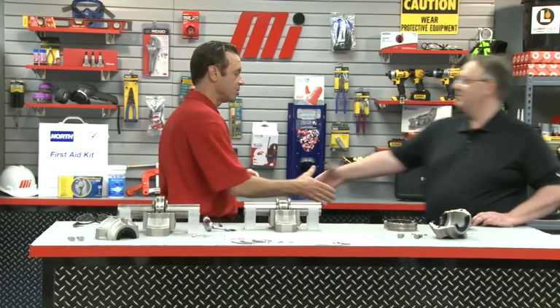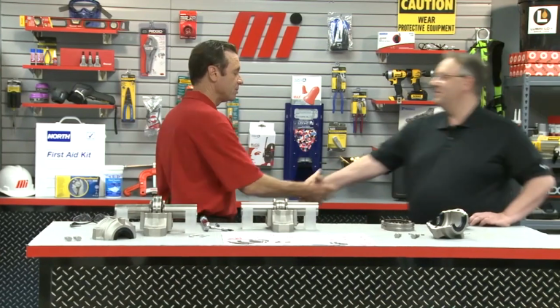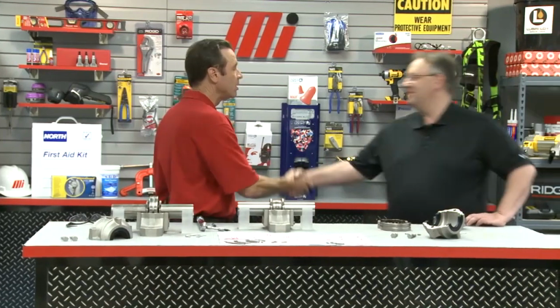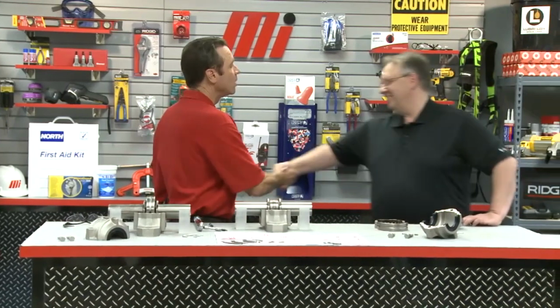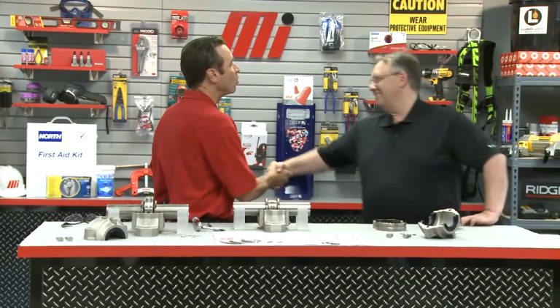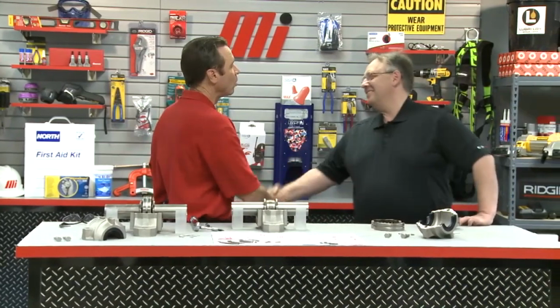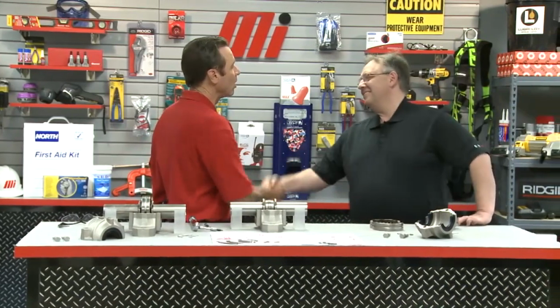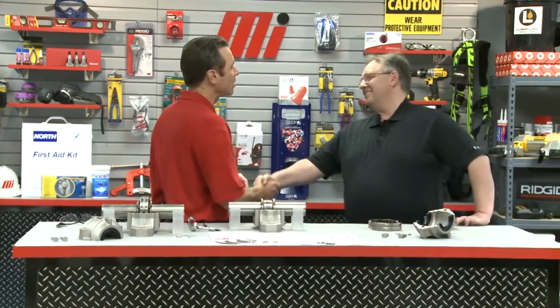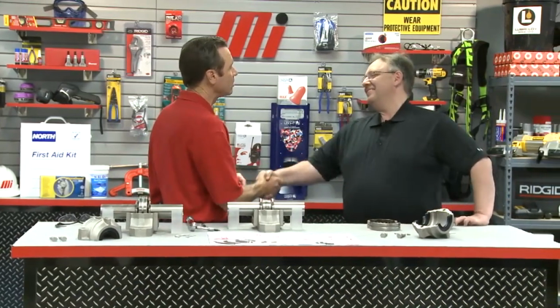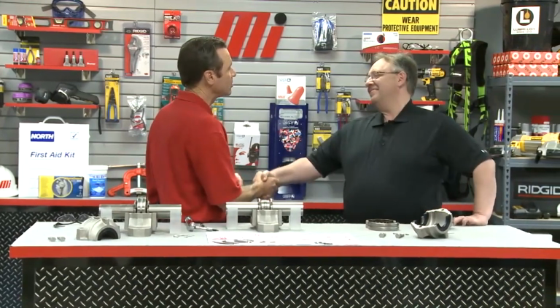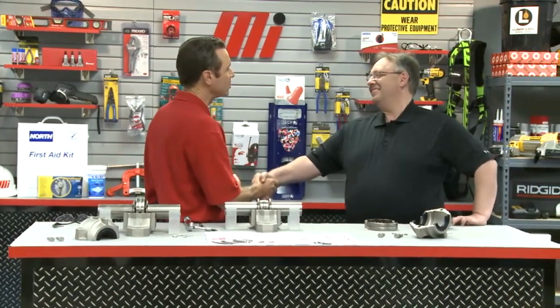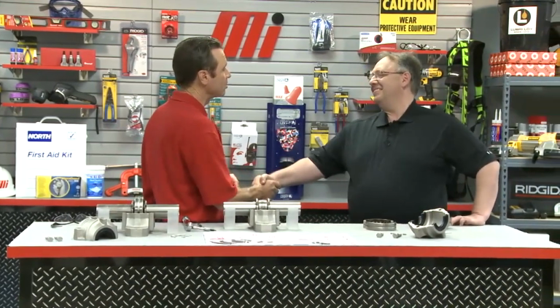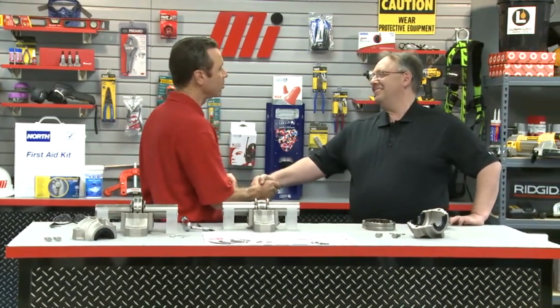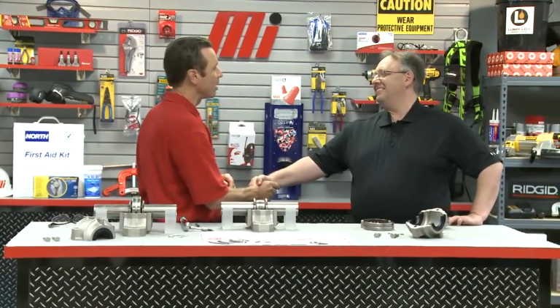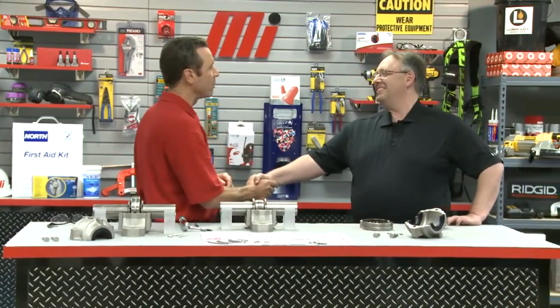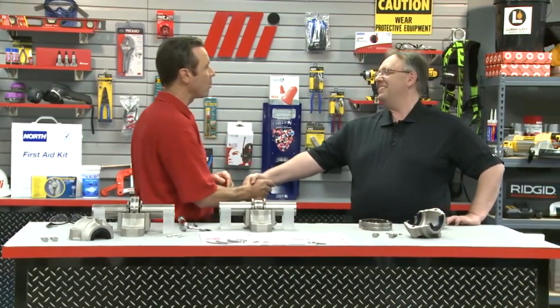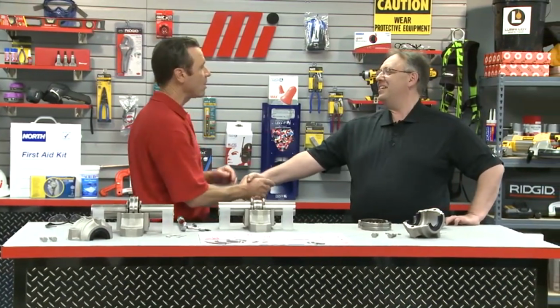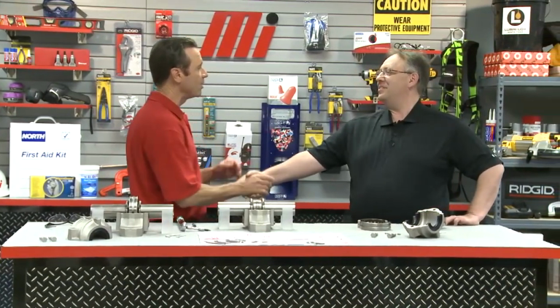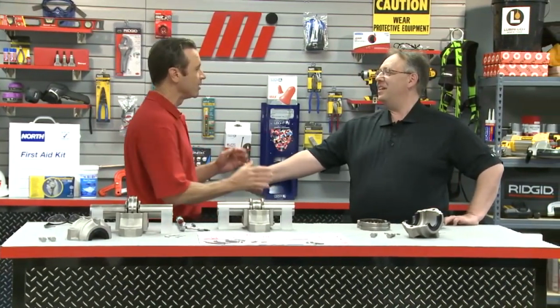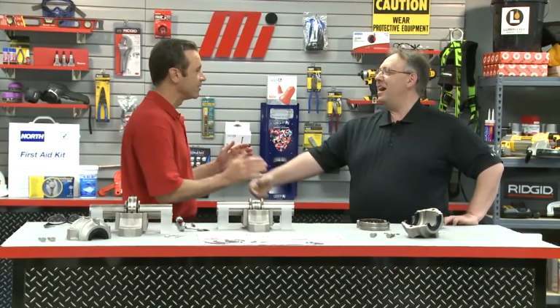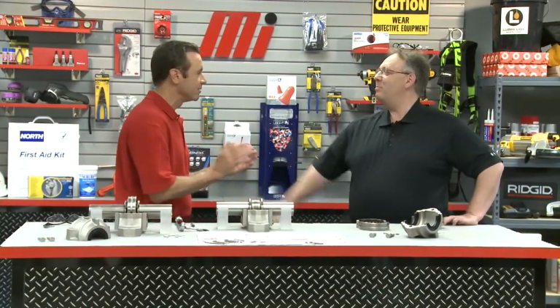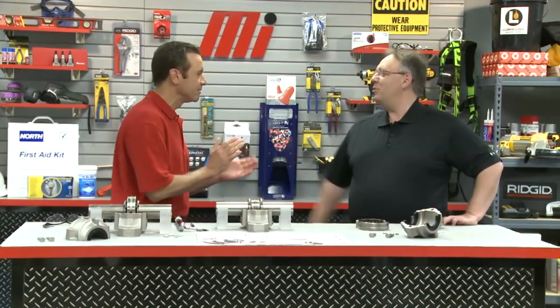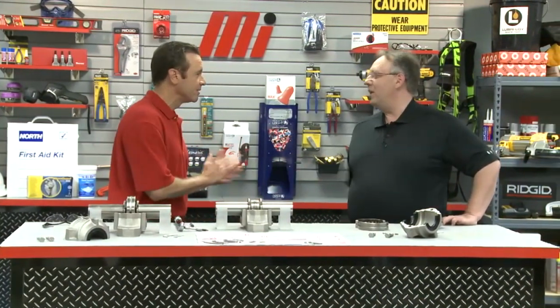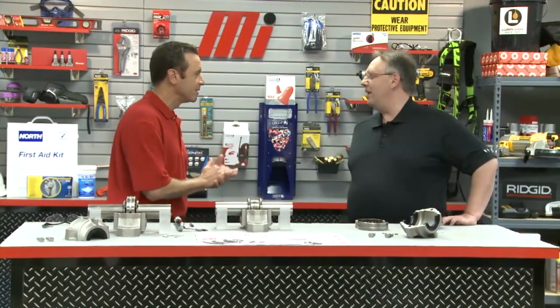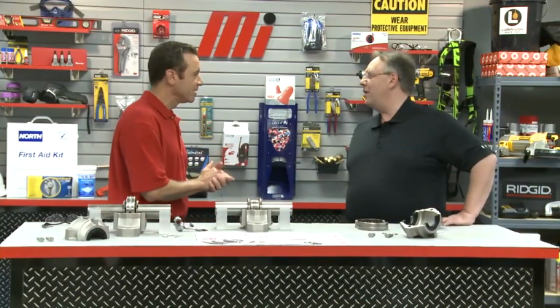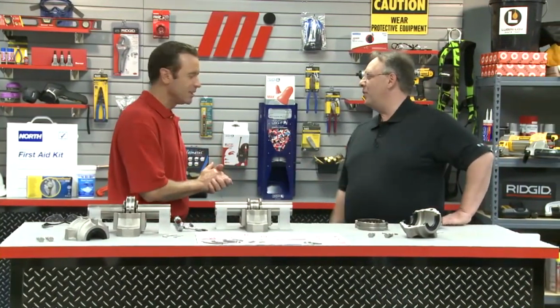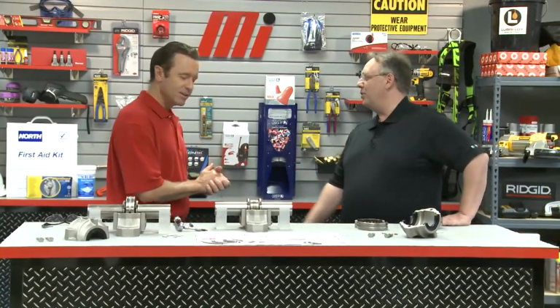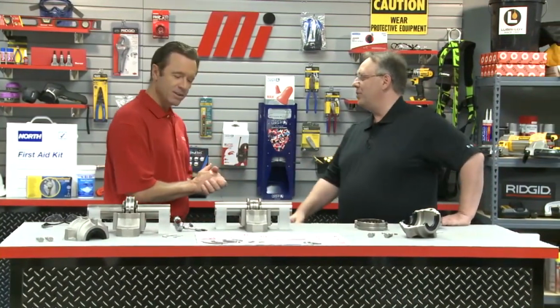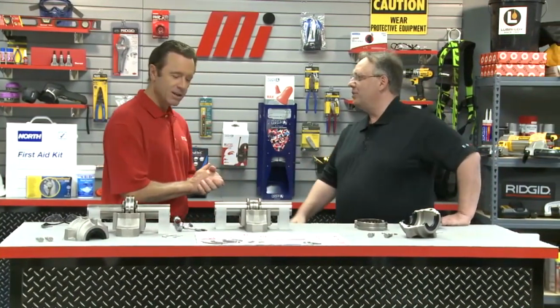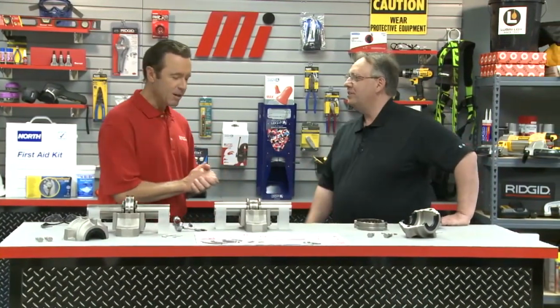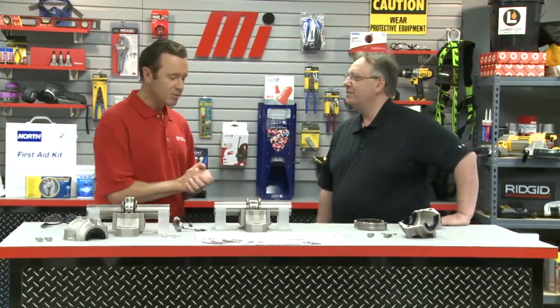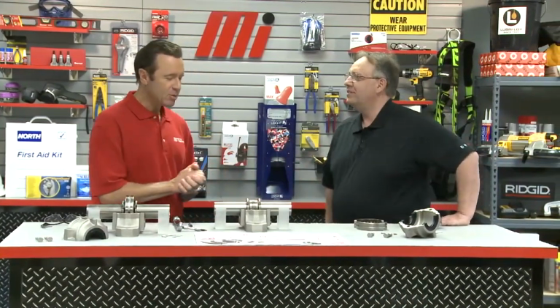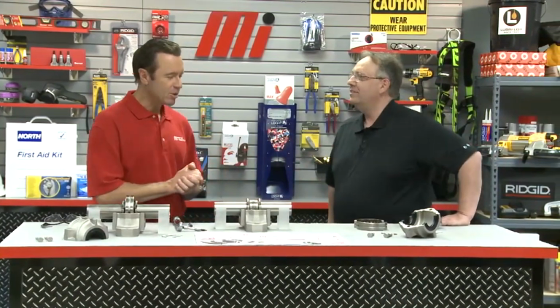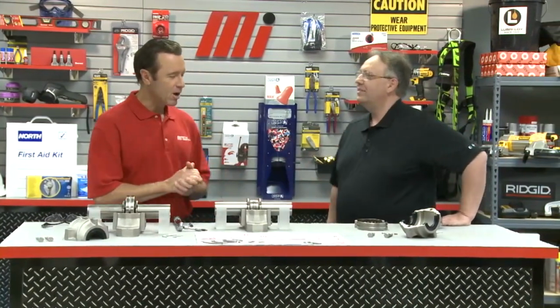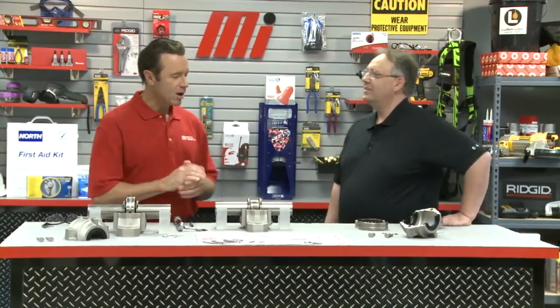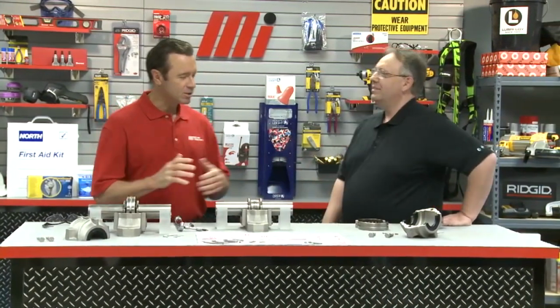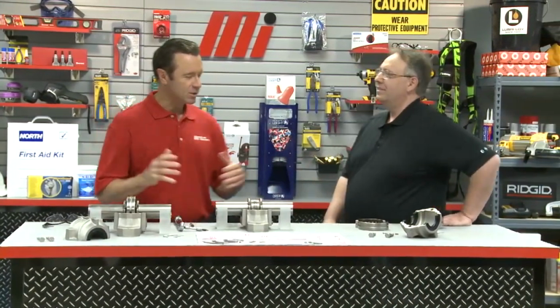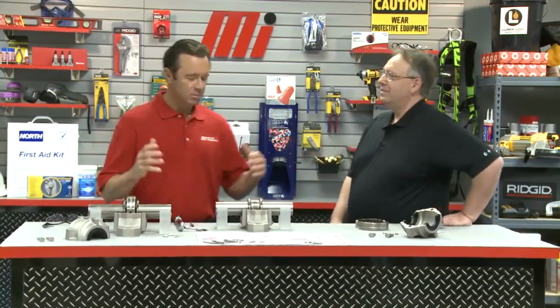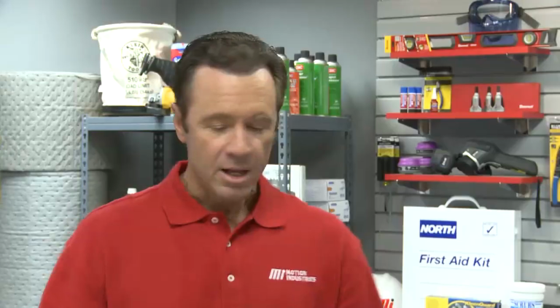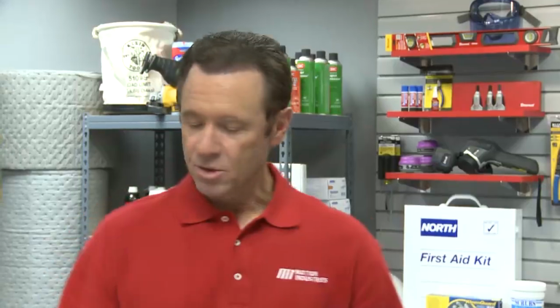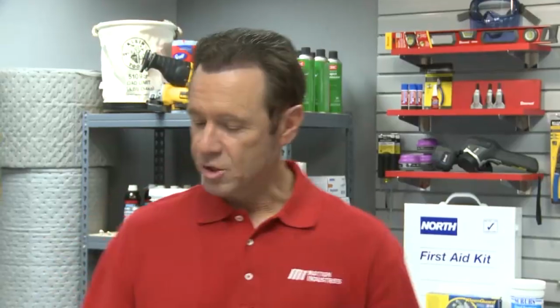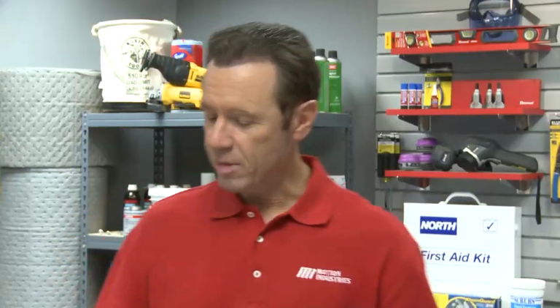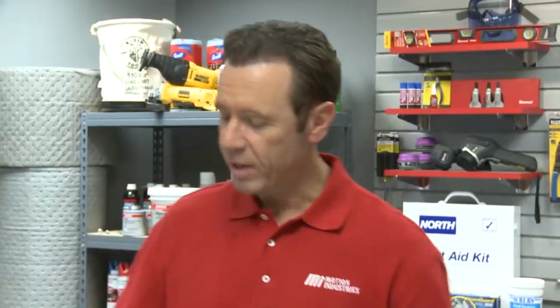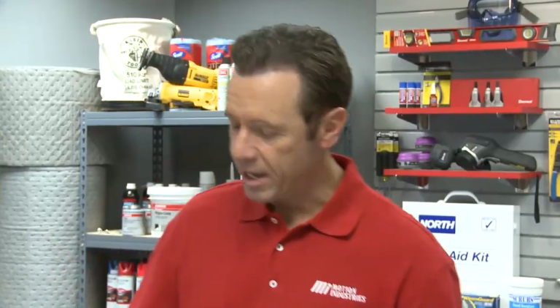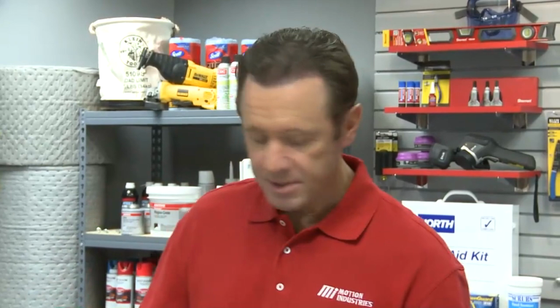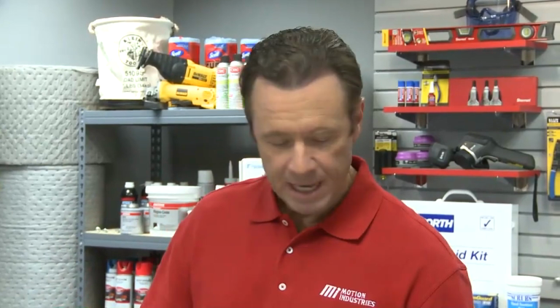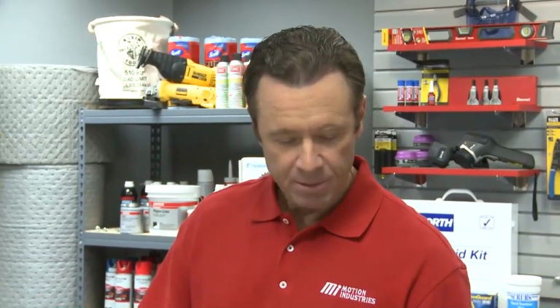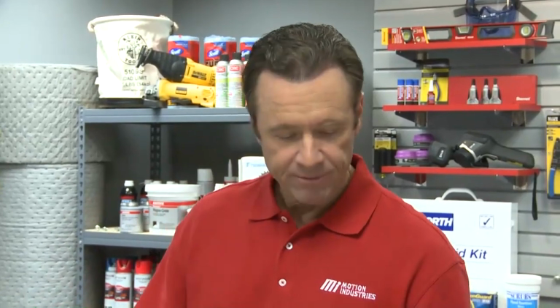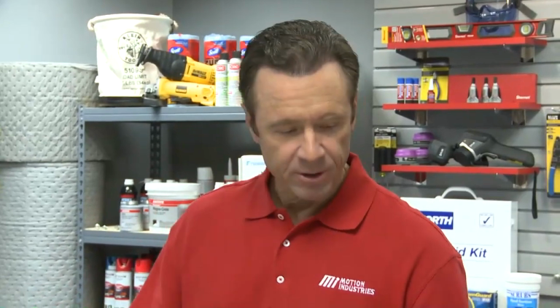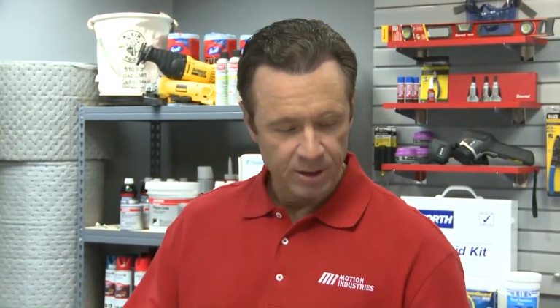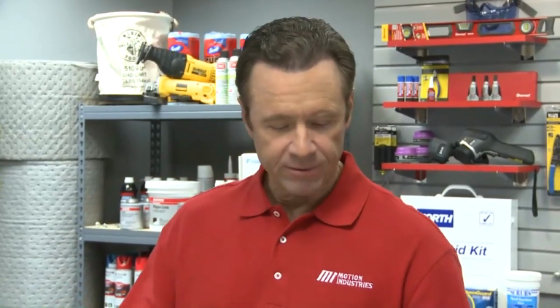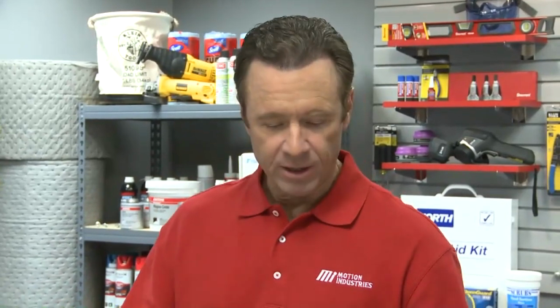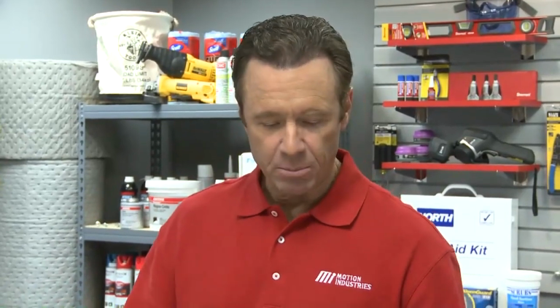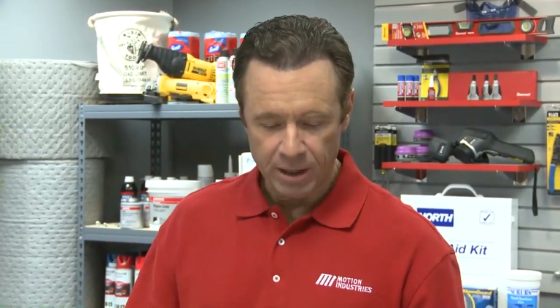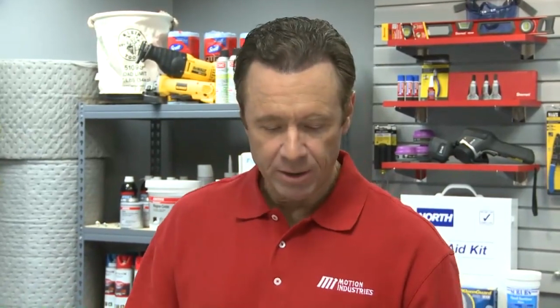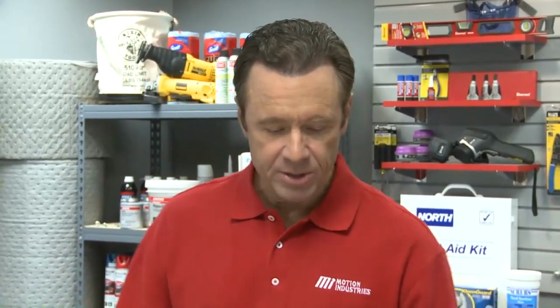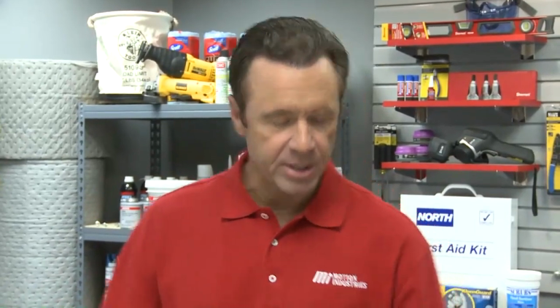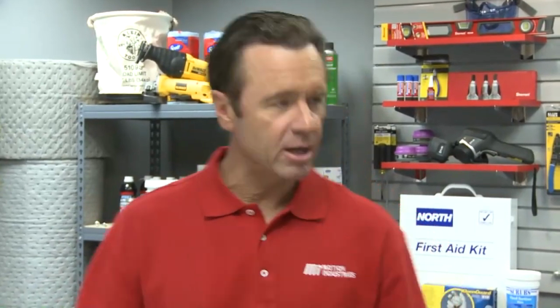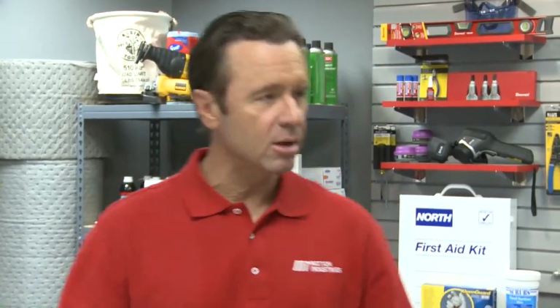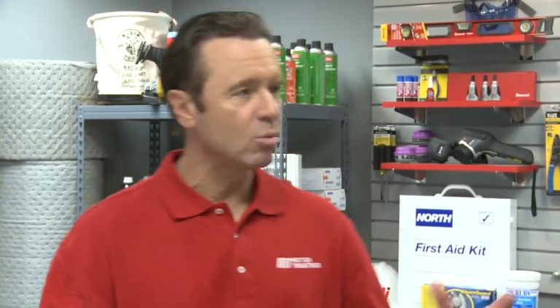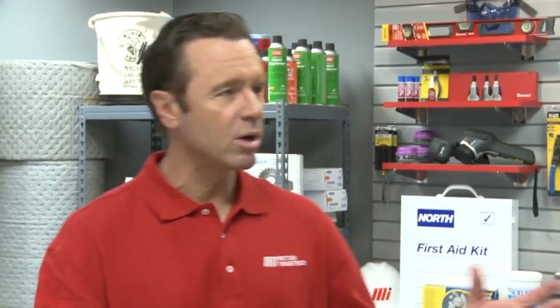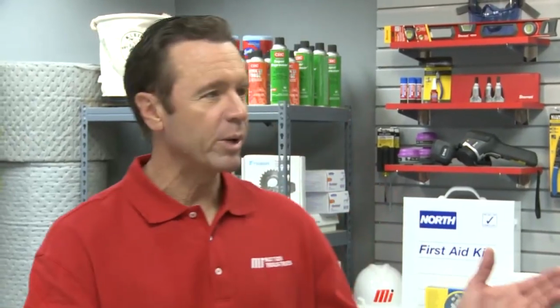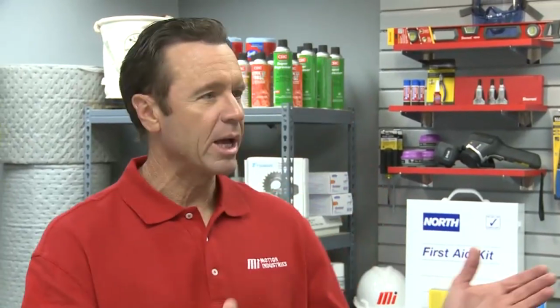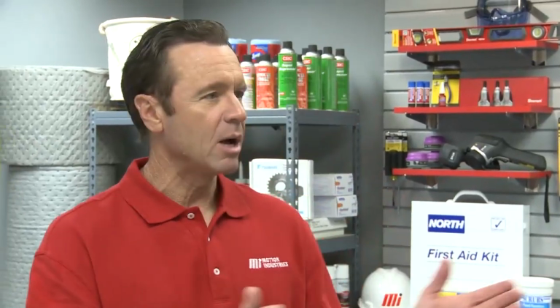Jim, welcome to the program. How are you? Thank you, Tom. I'm doing awesome. So Jim, we got a table full of bearings here. What do we got? What are we going to see?